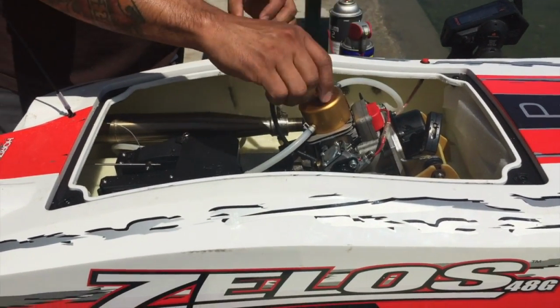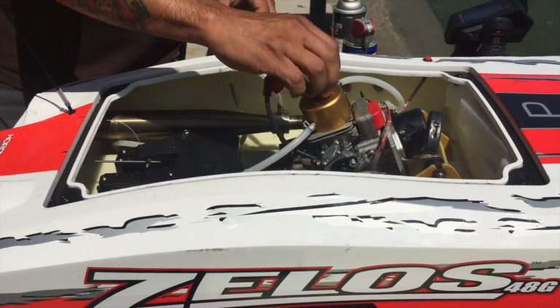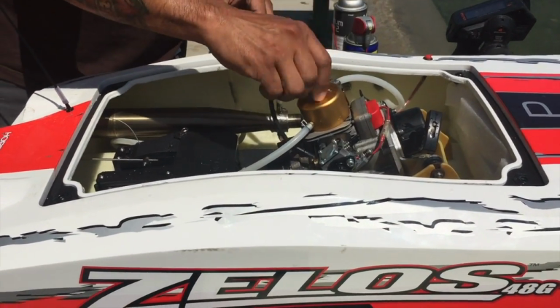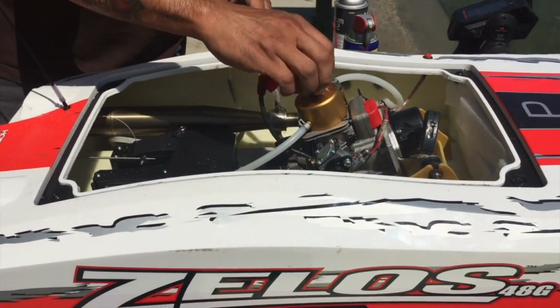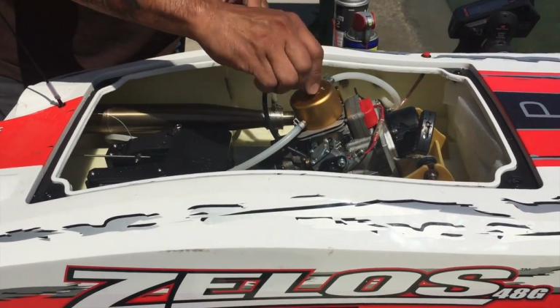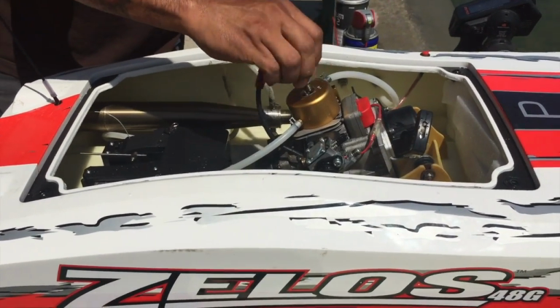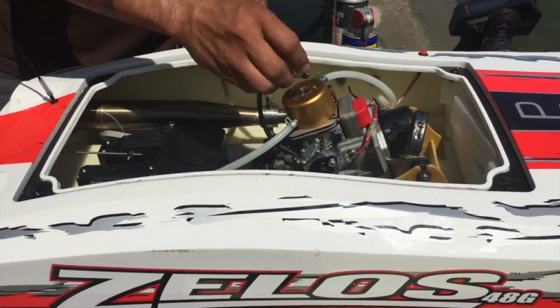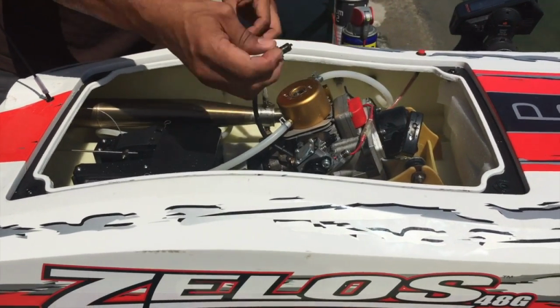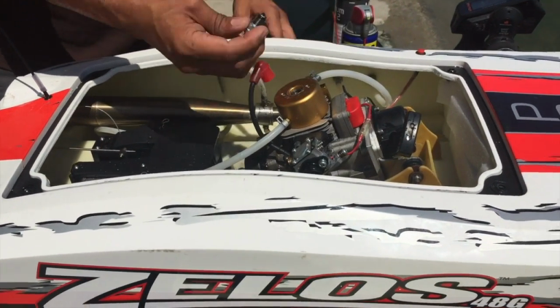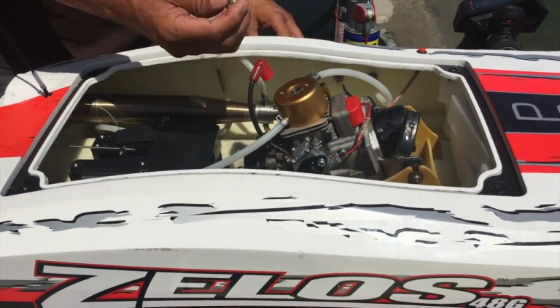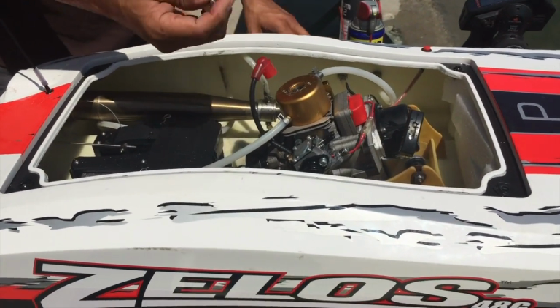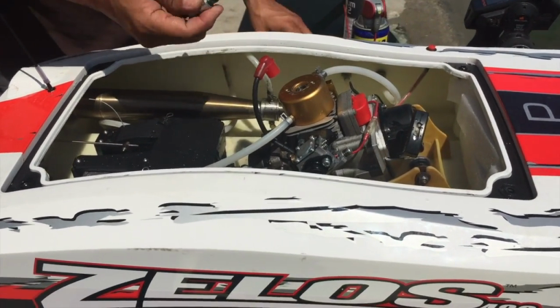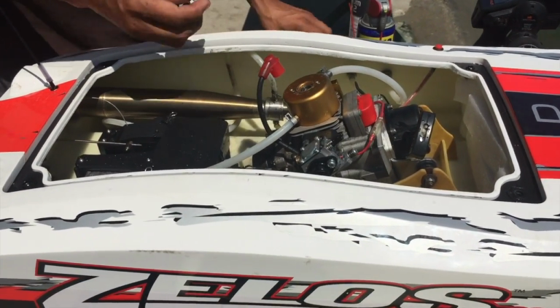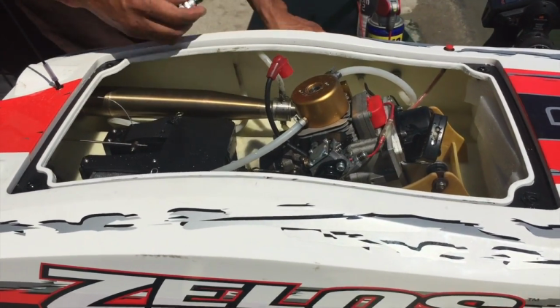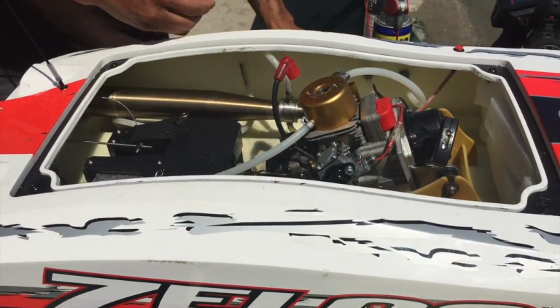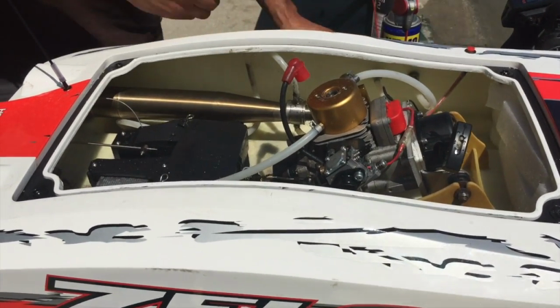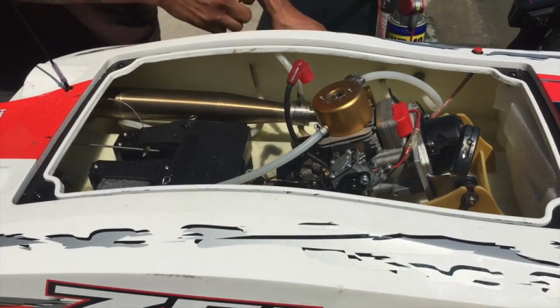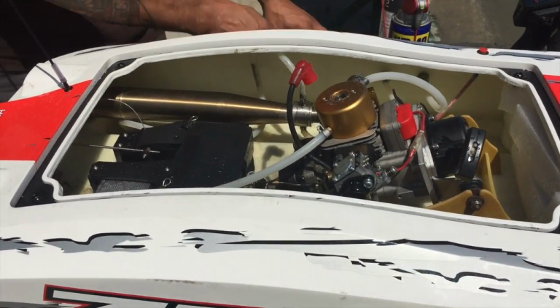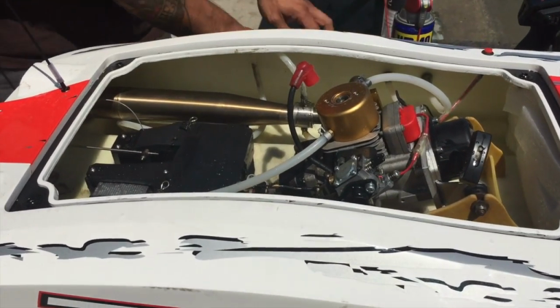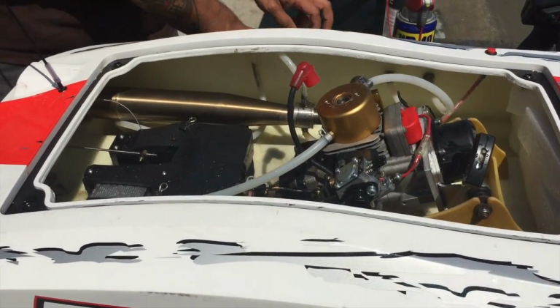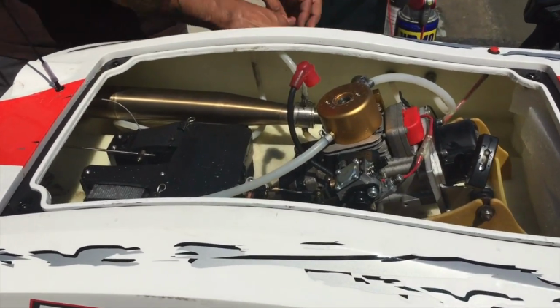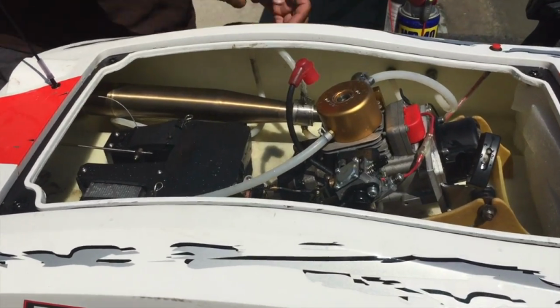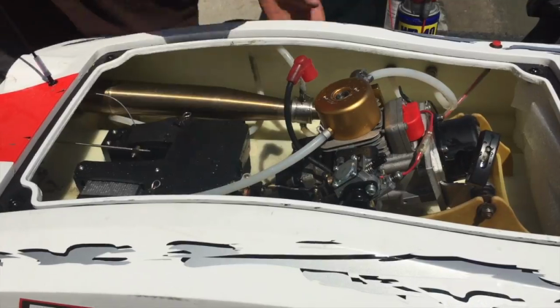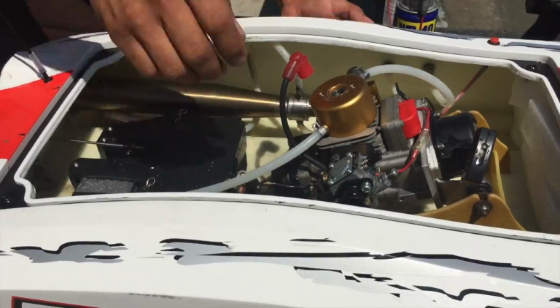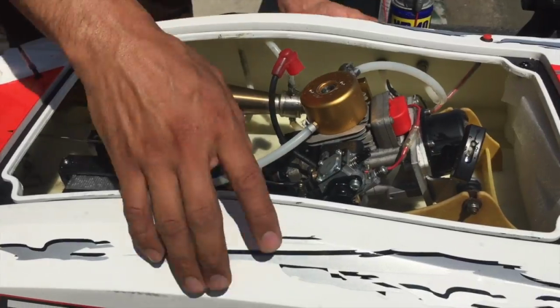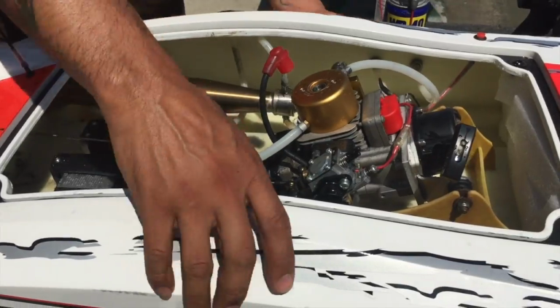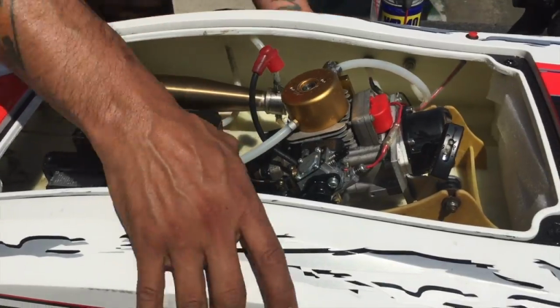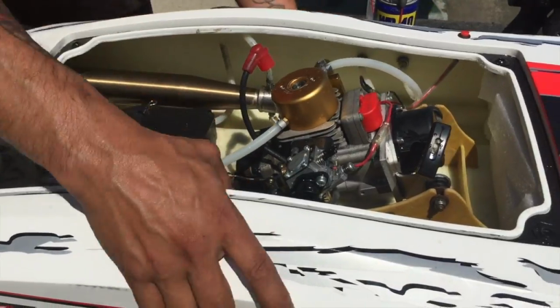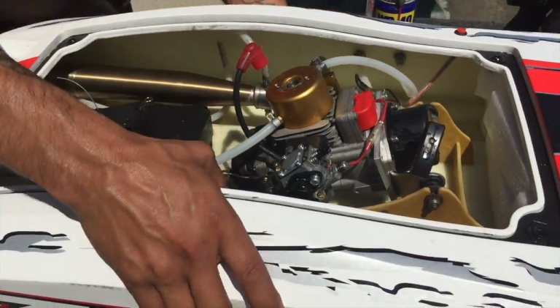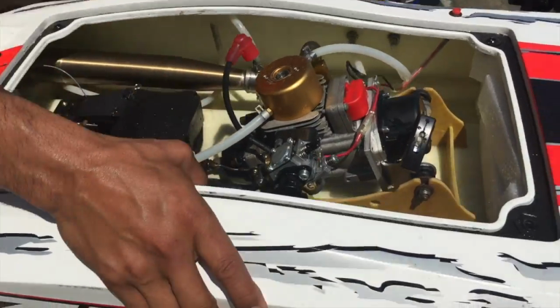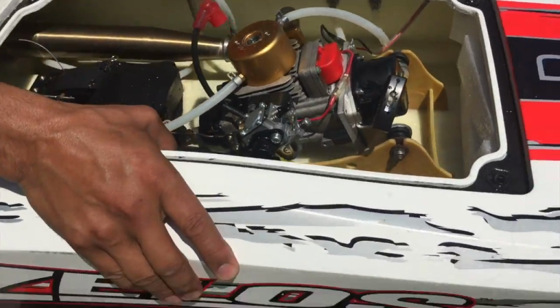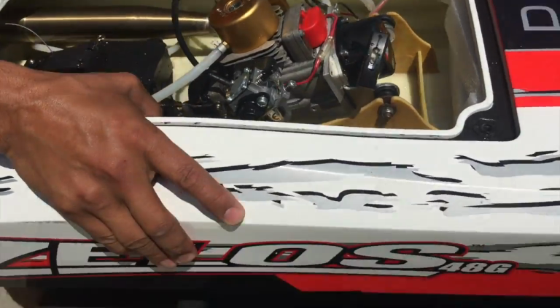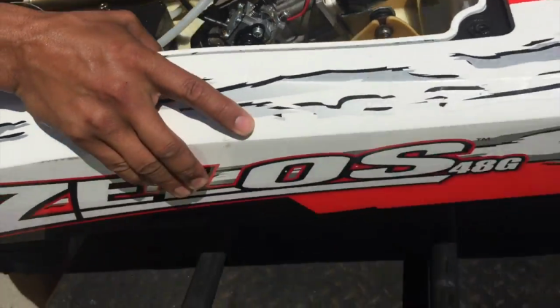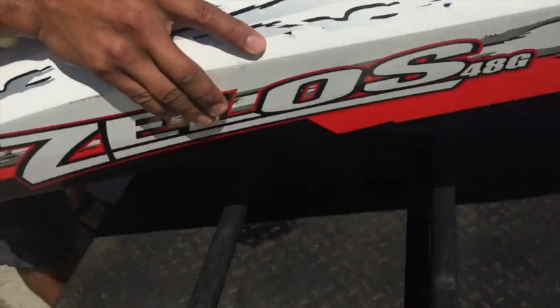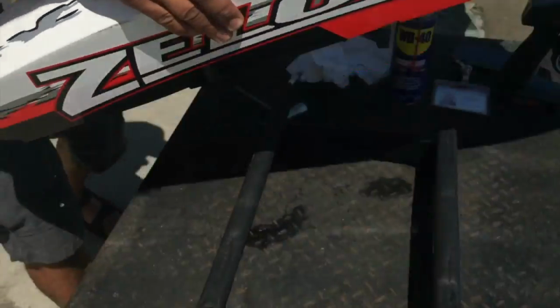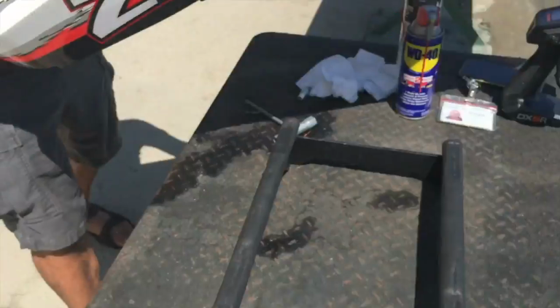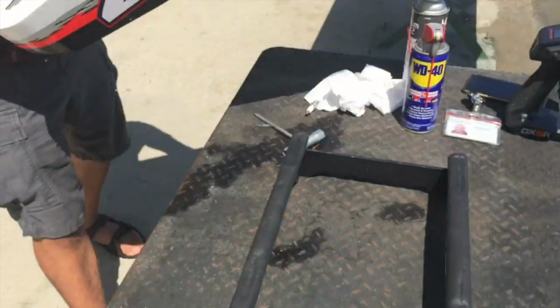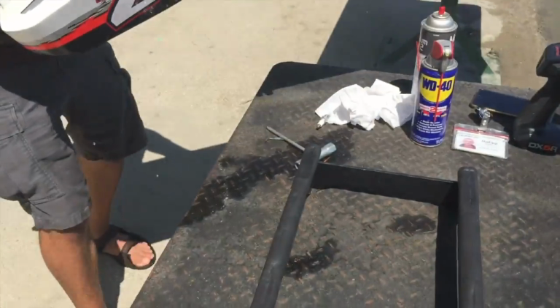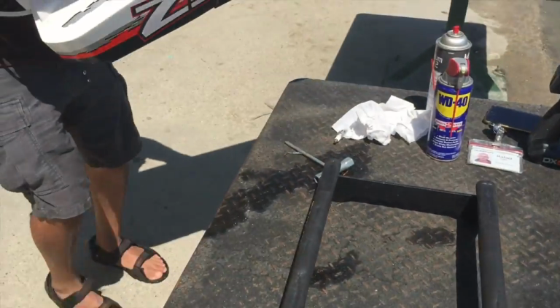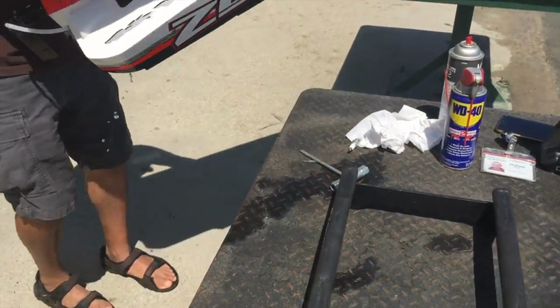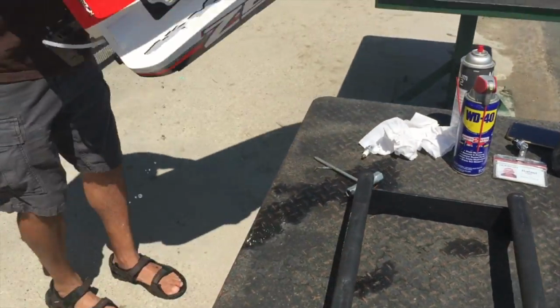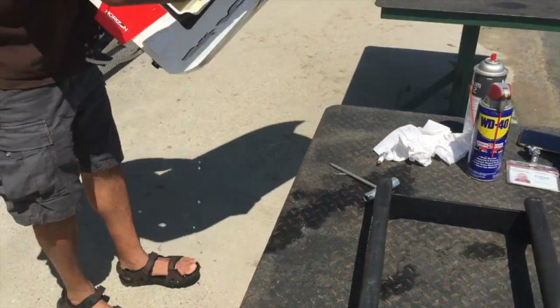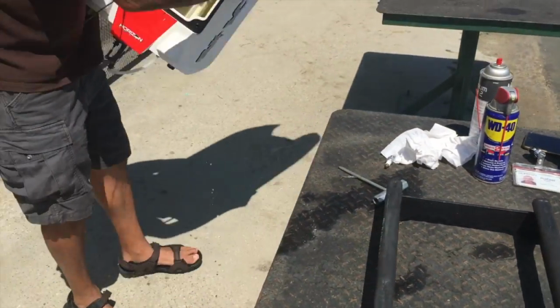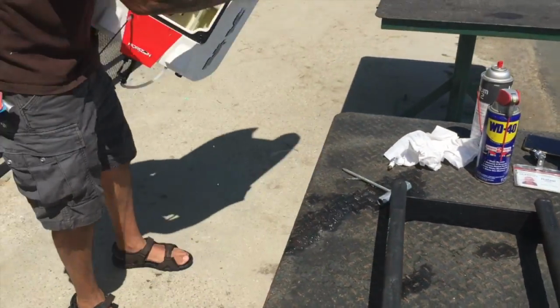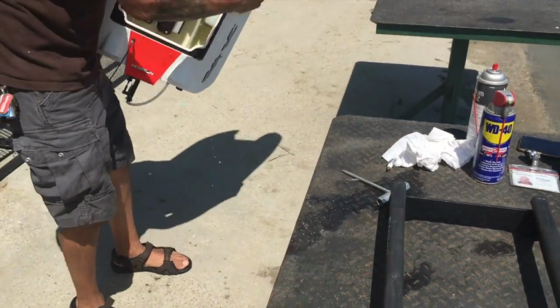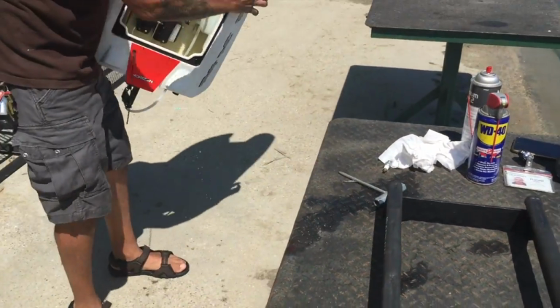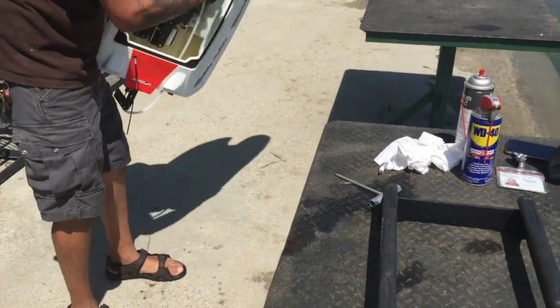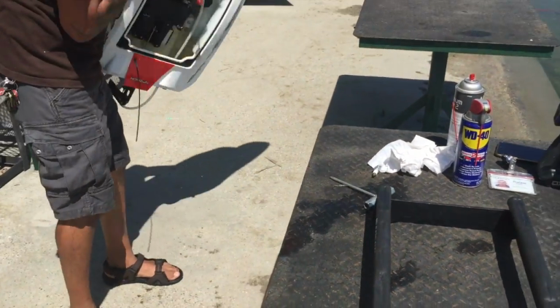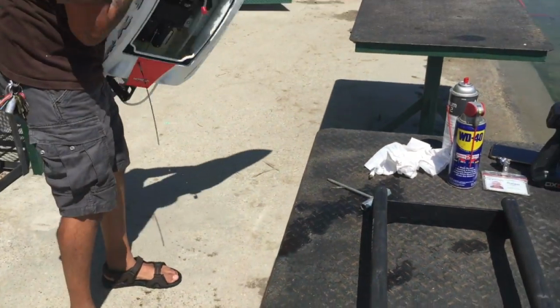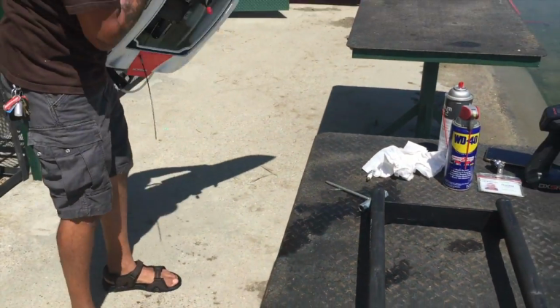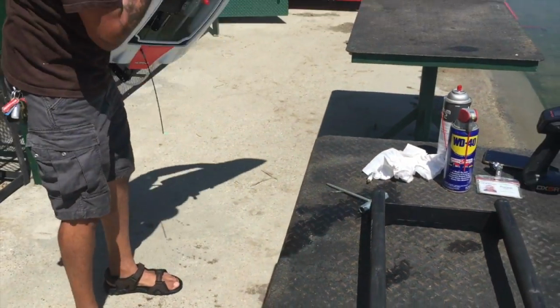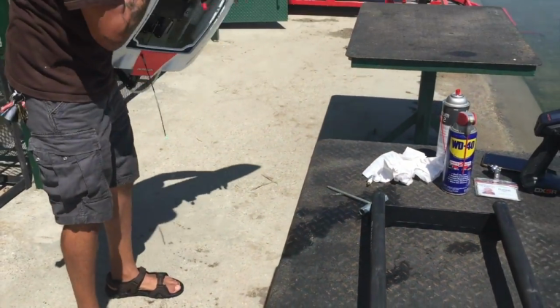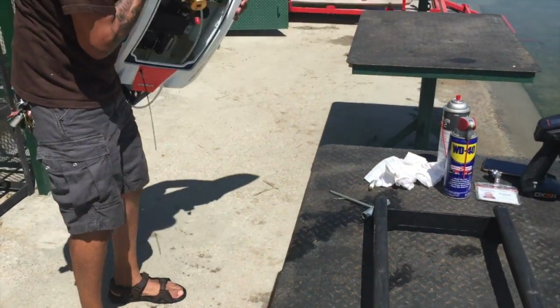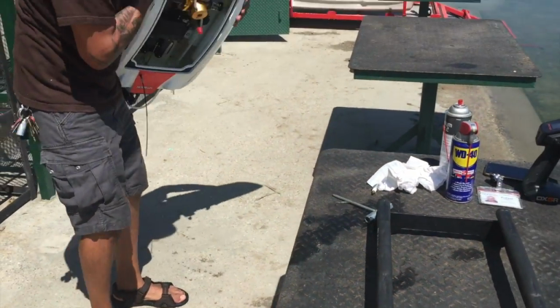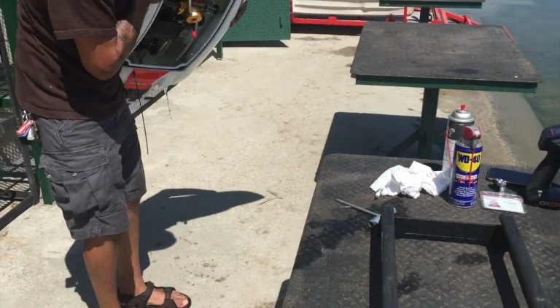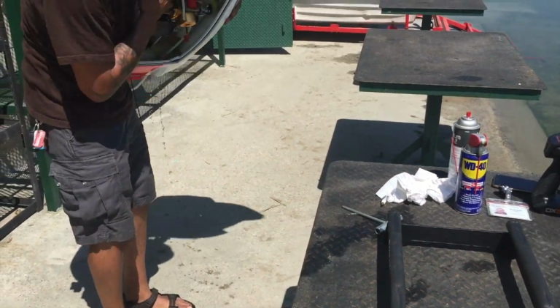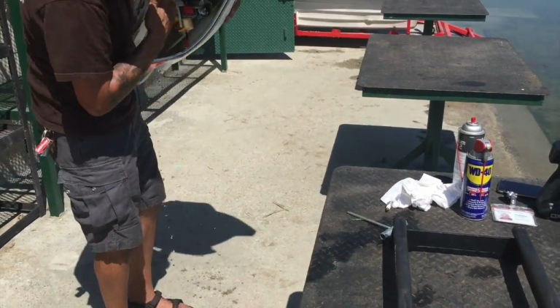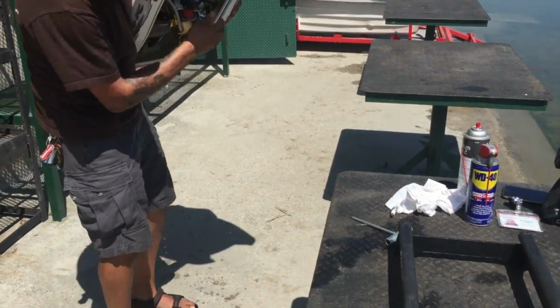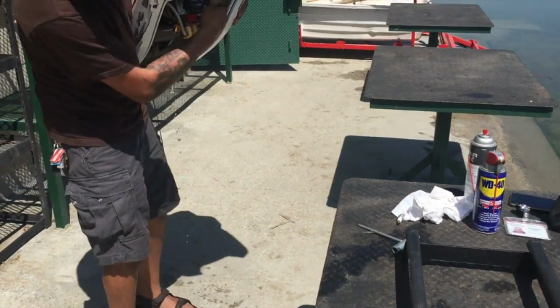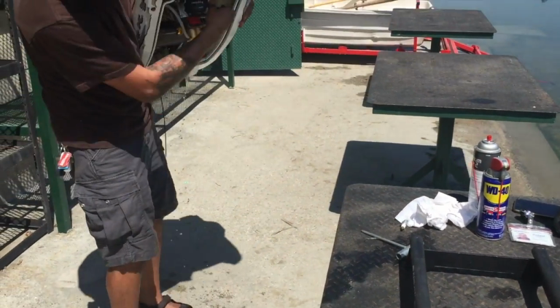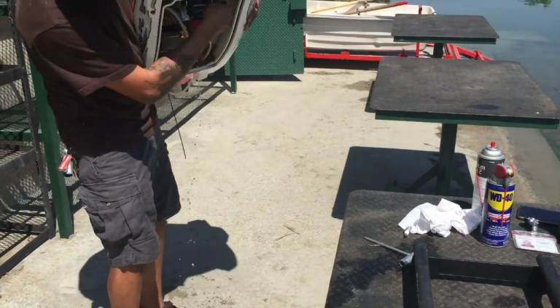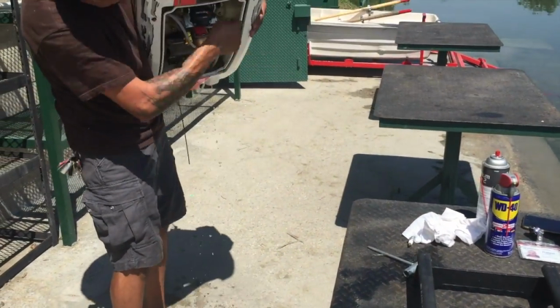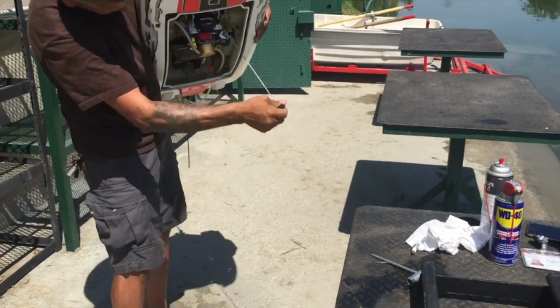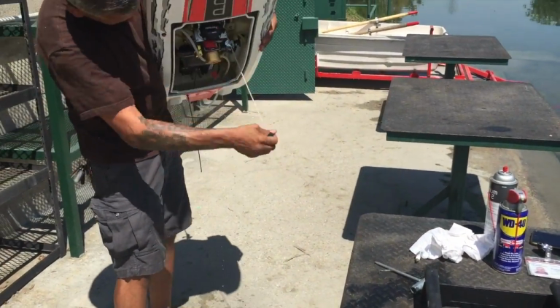So the first thing we want to do is take out the spark plug, flip the boat over. I don't want to get any water in there.